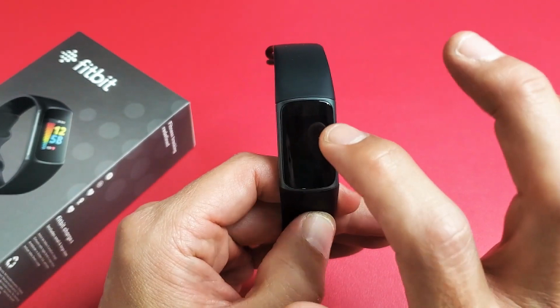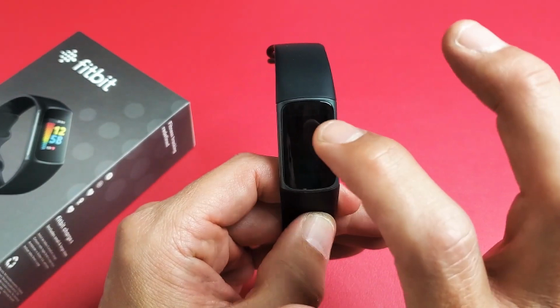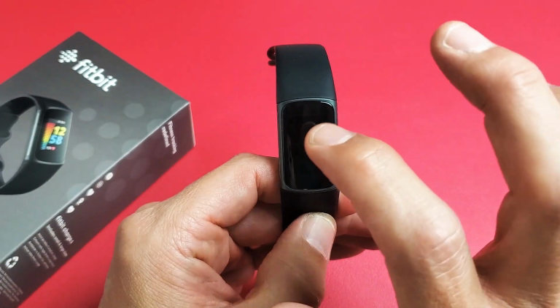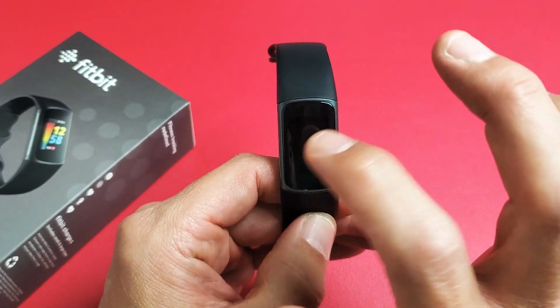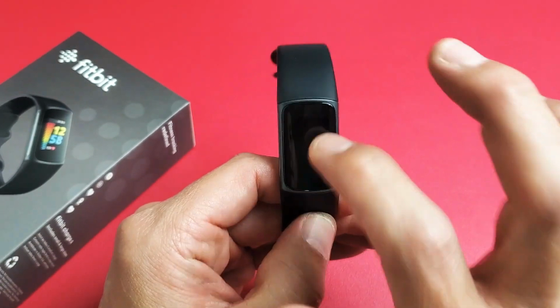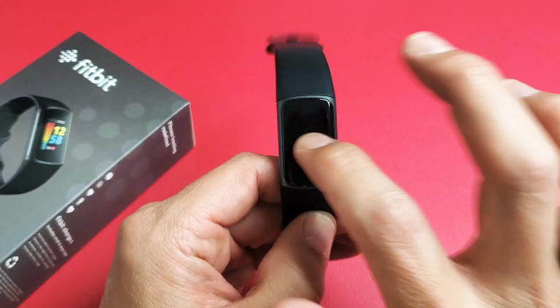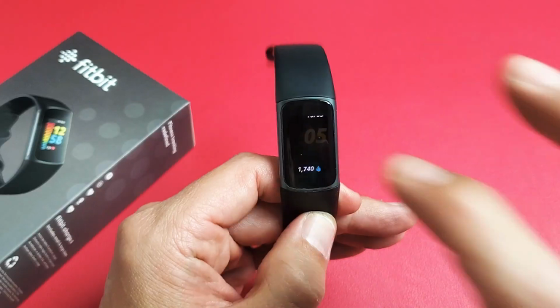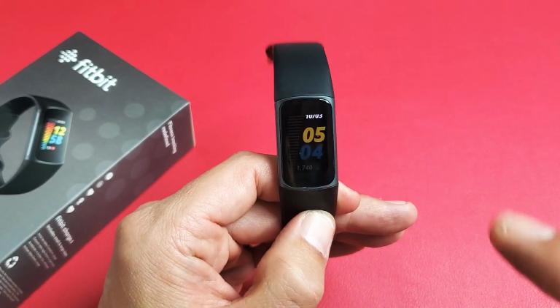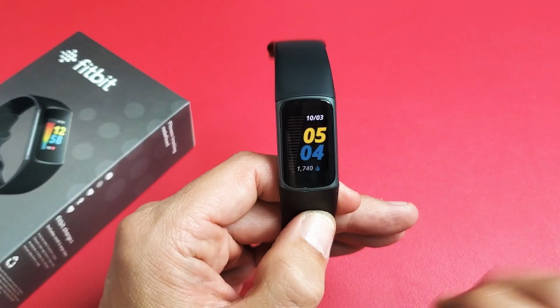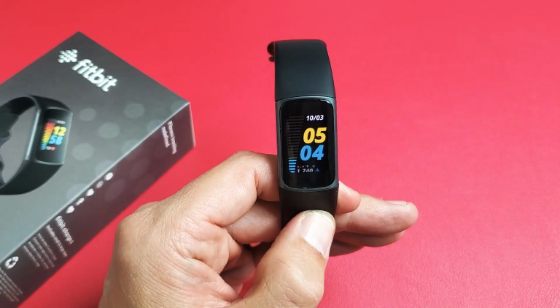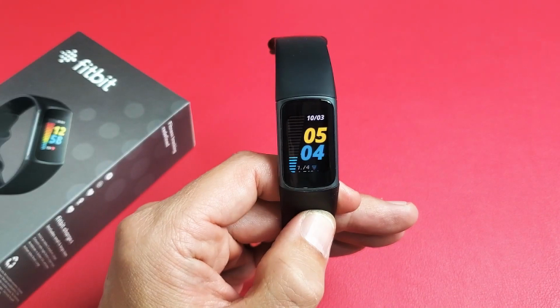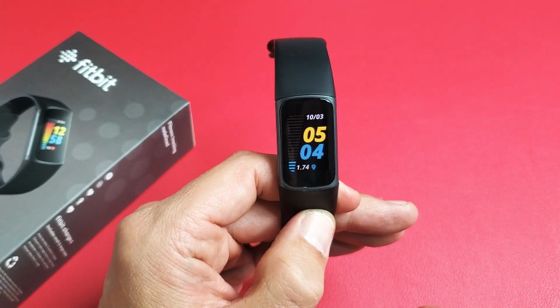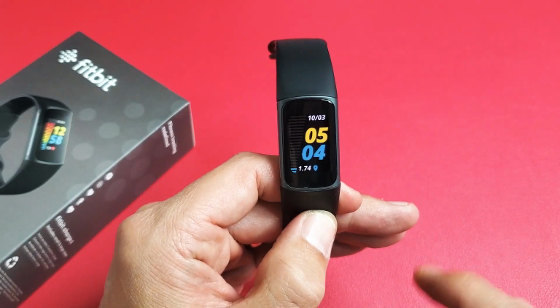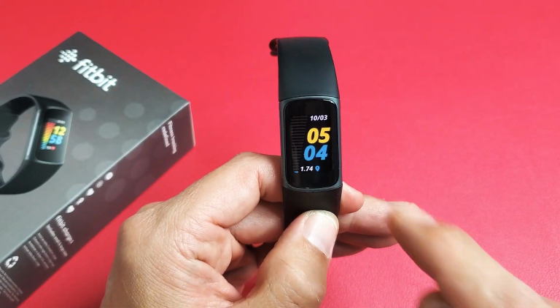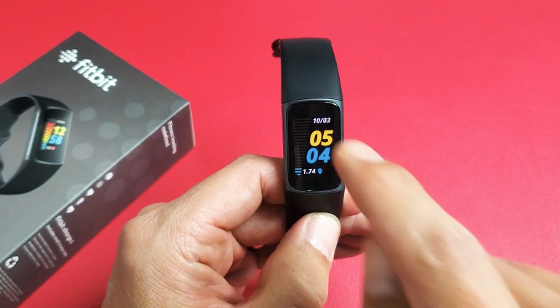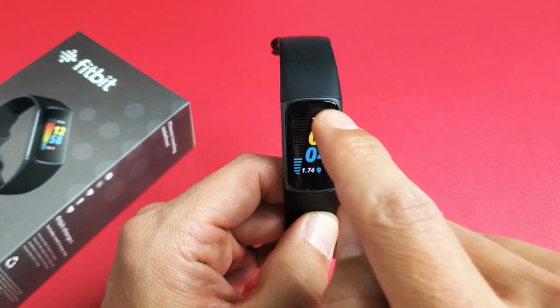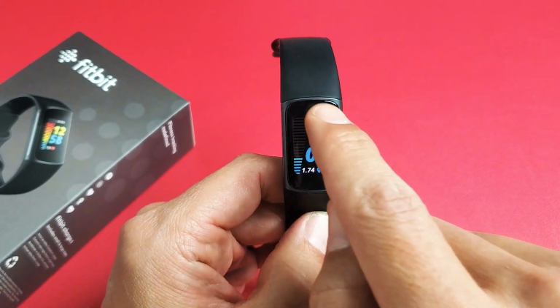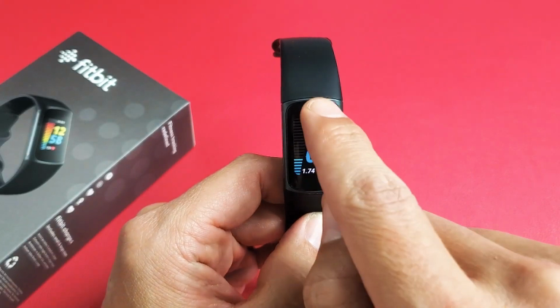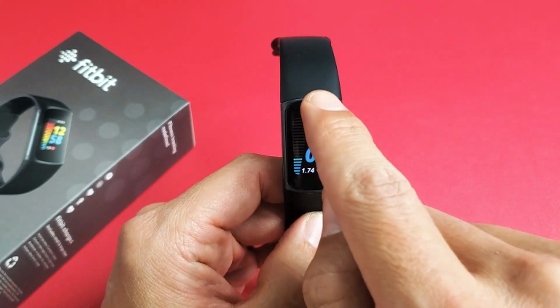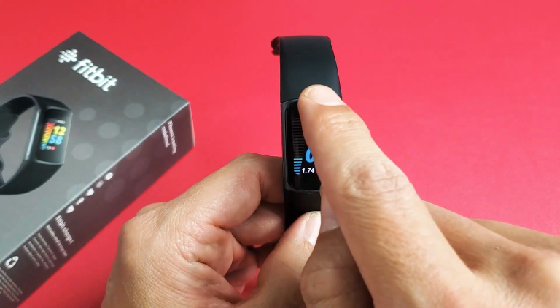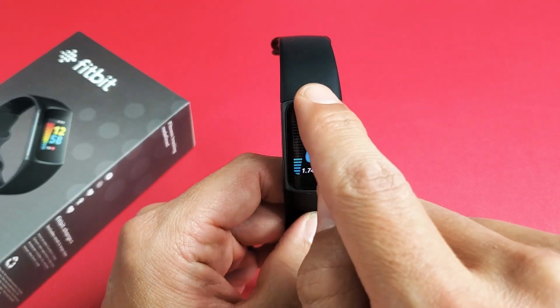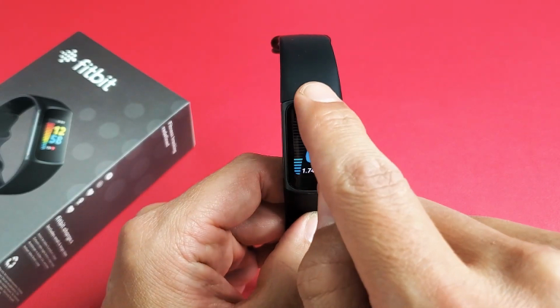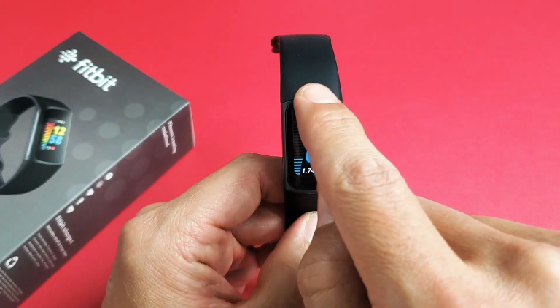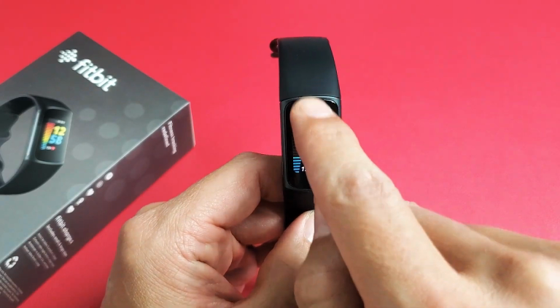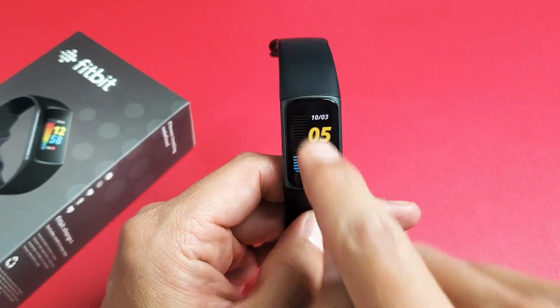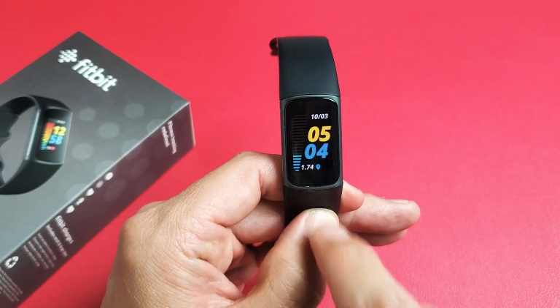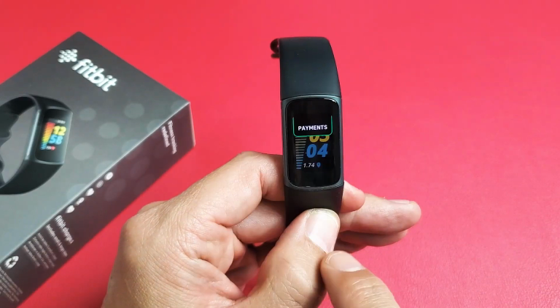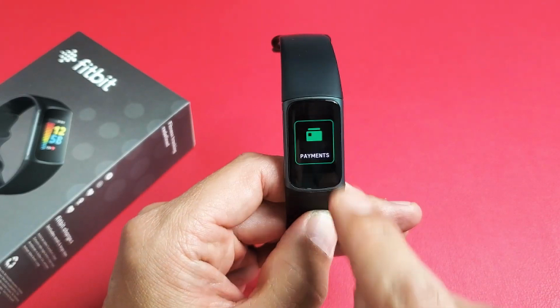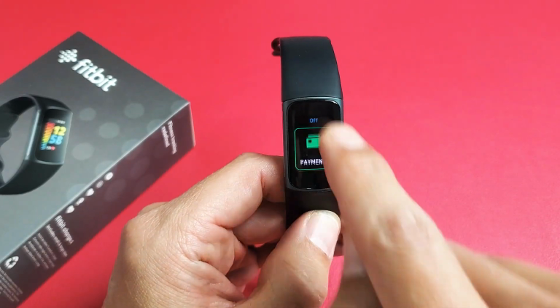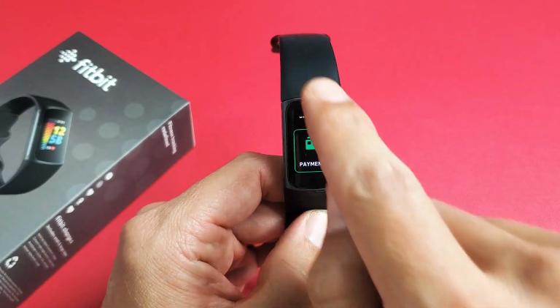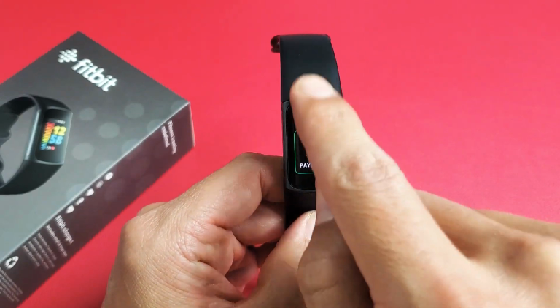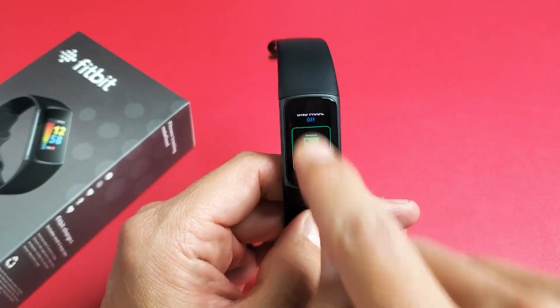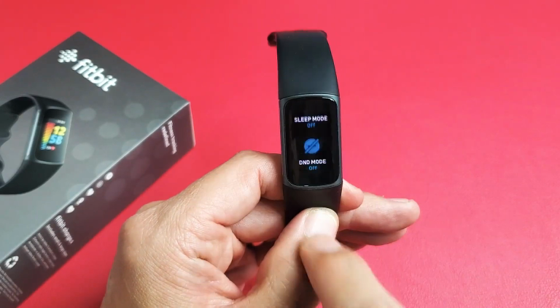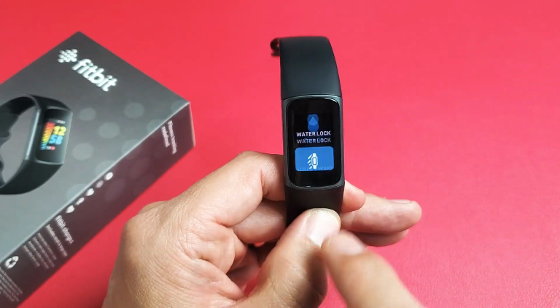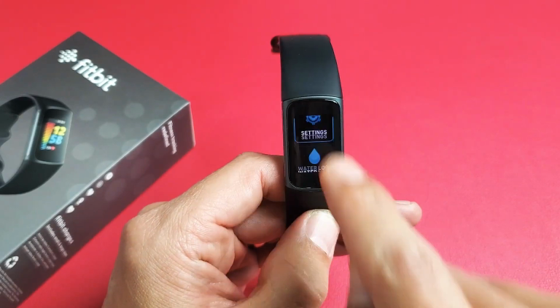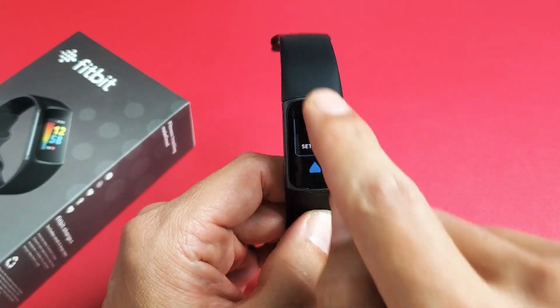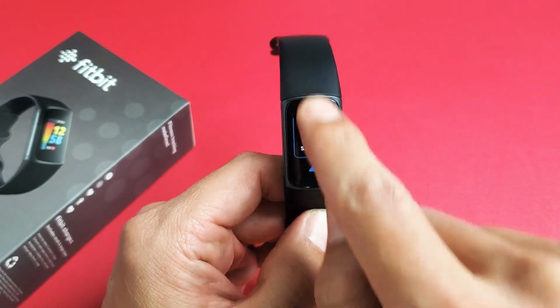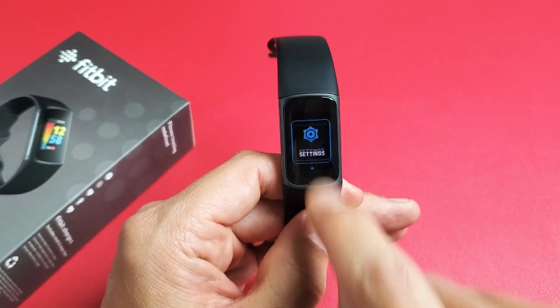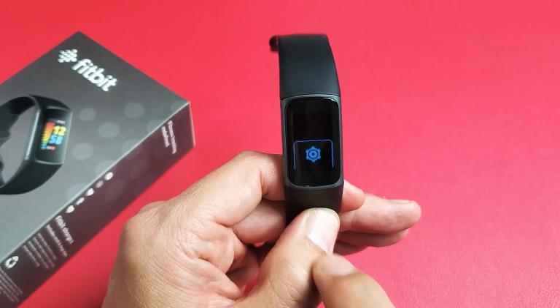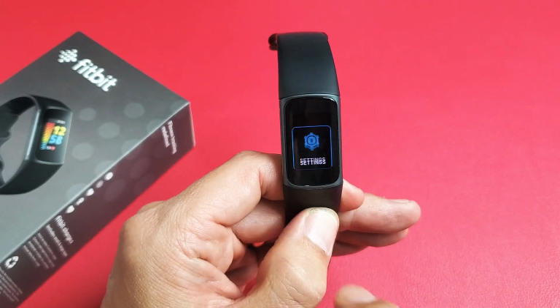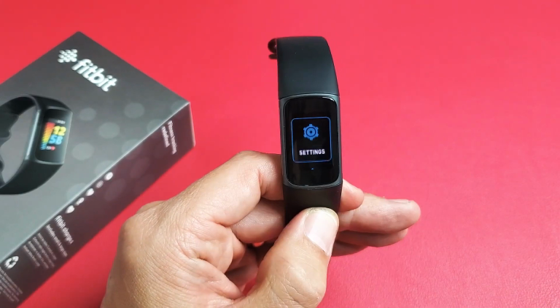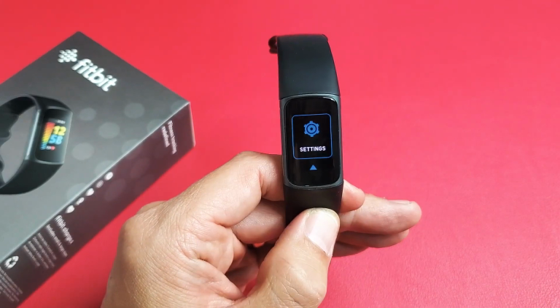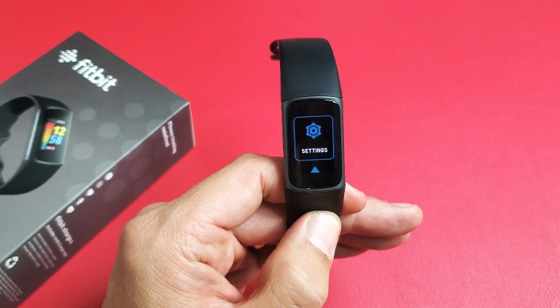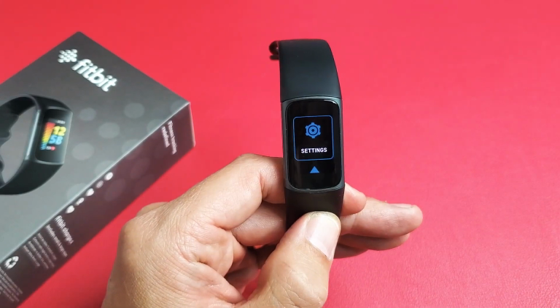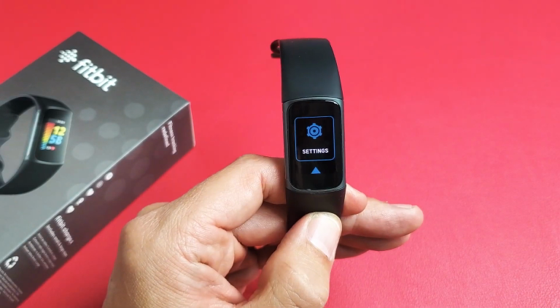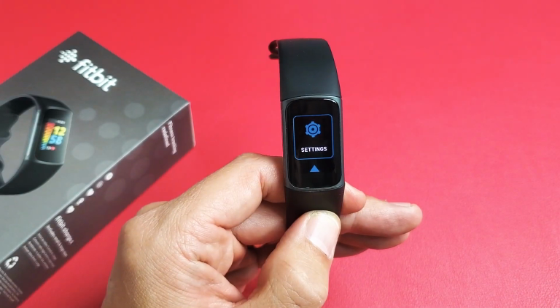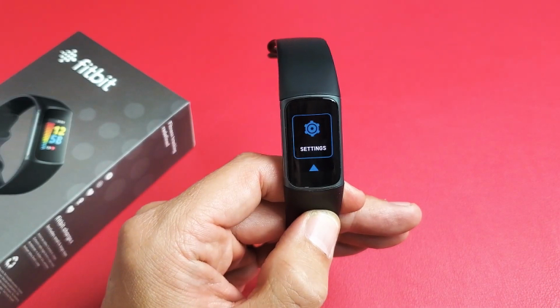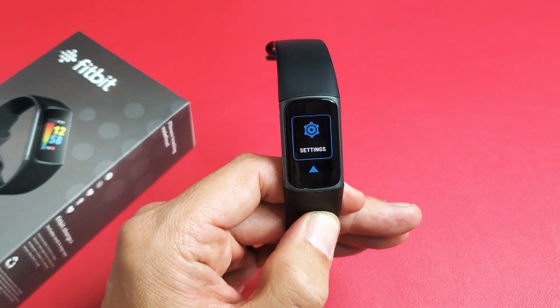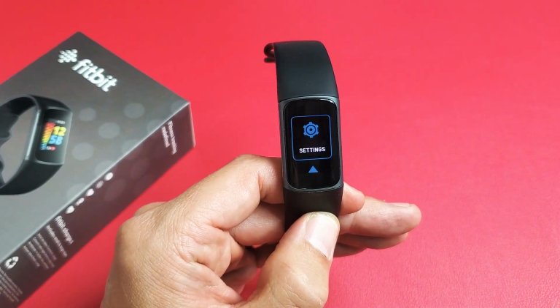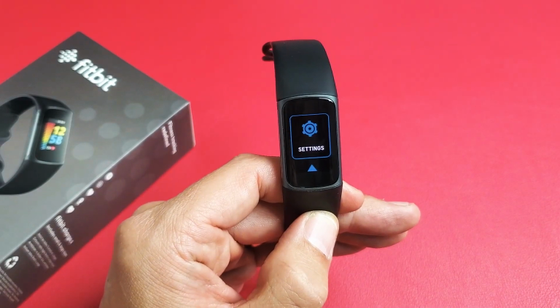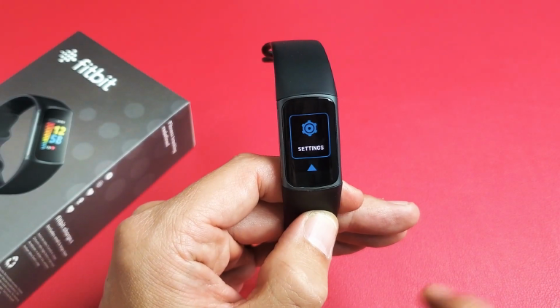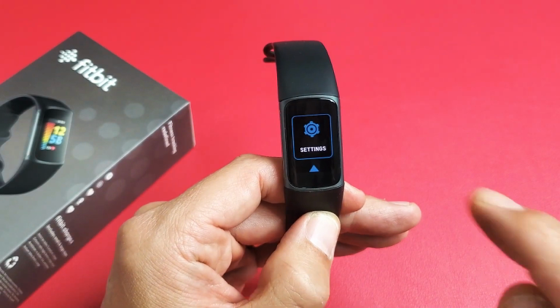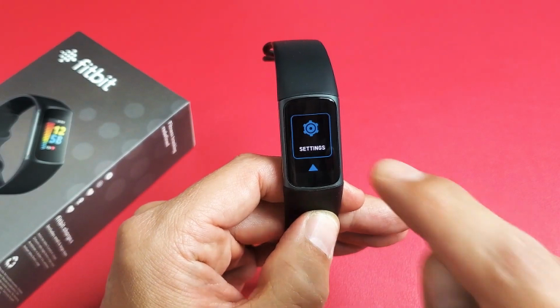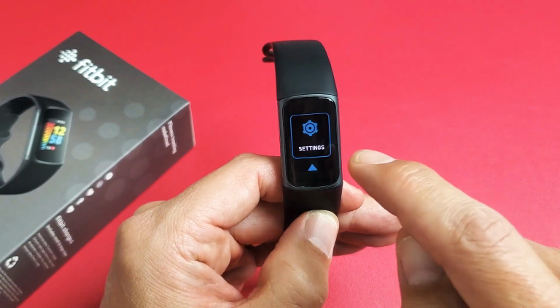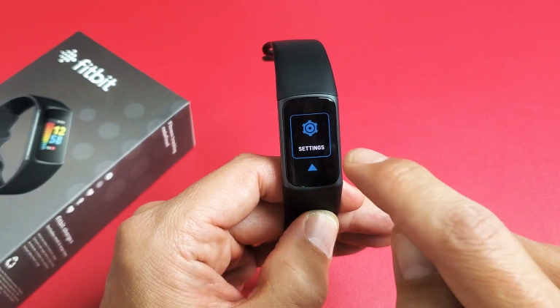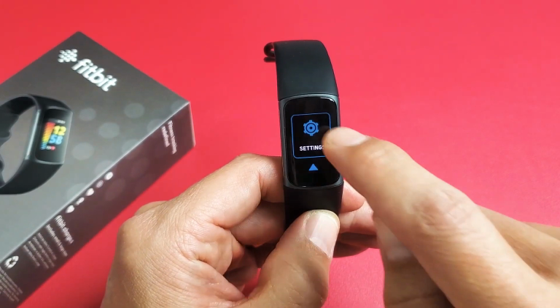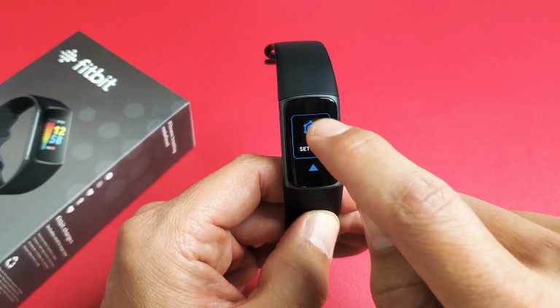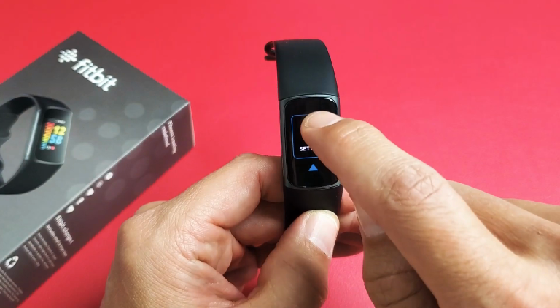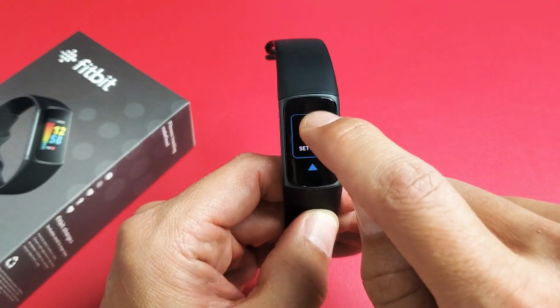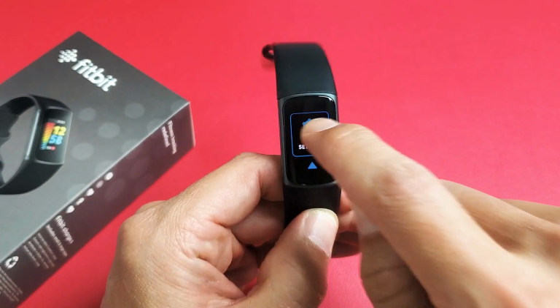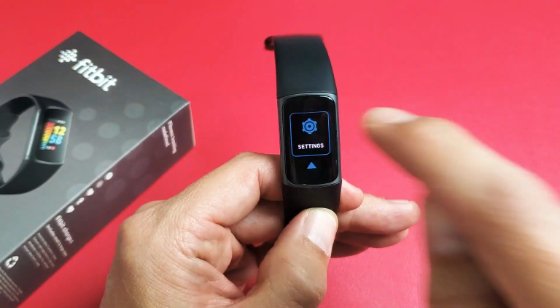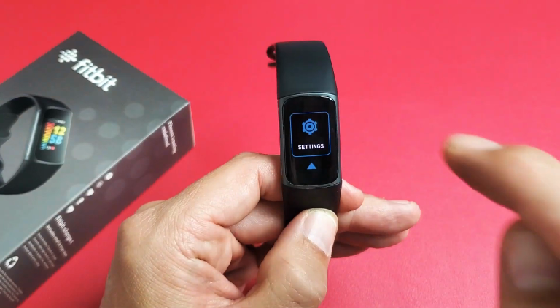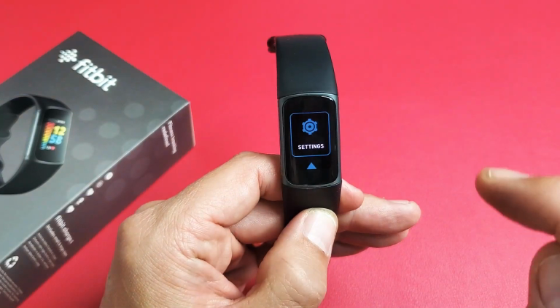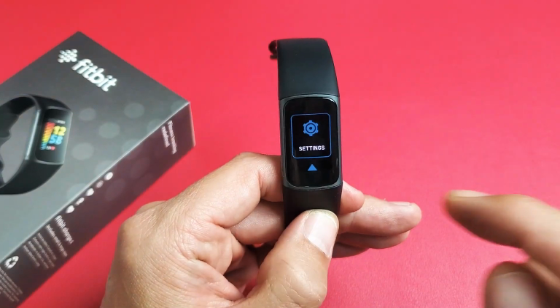Go to your clock face, and then go ahead and swipe down. Keep going all the way down until you get to Settings, and go ahead and tap it.